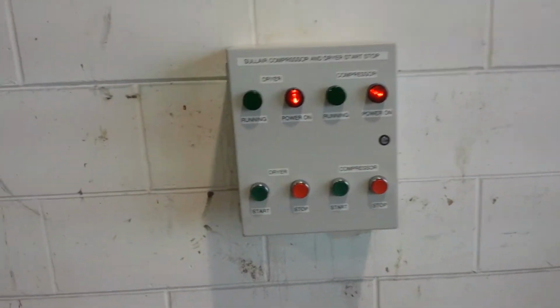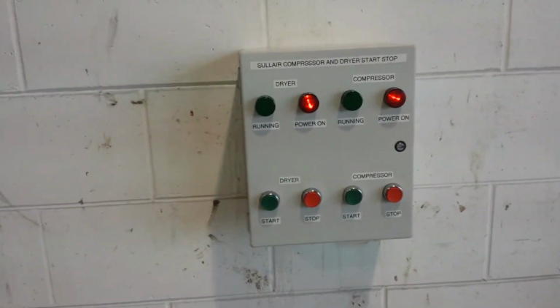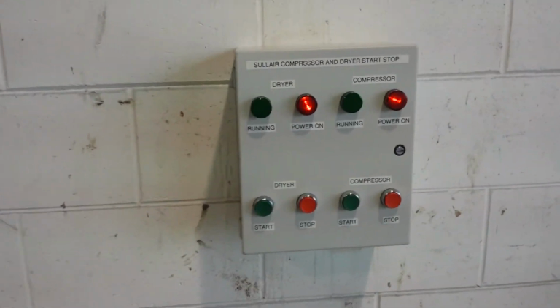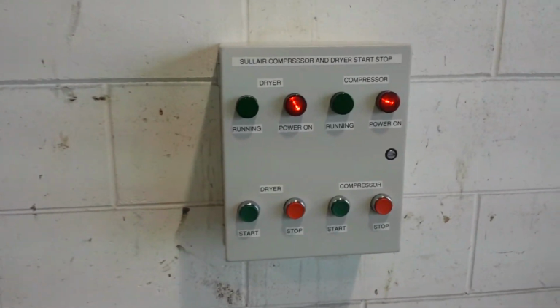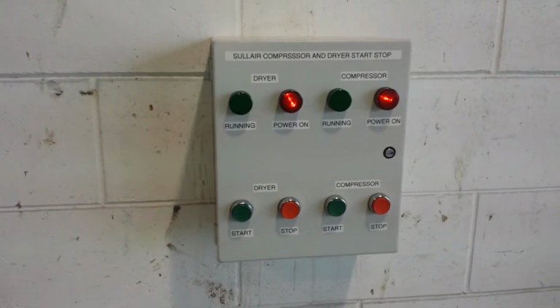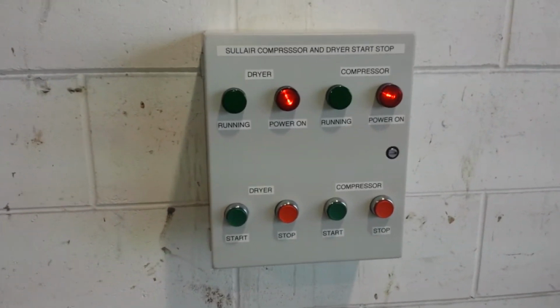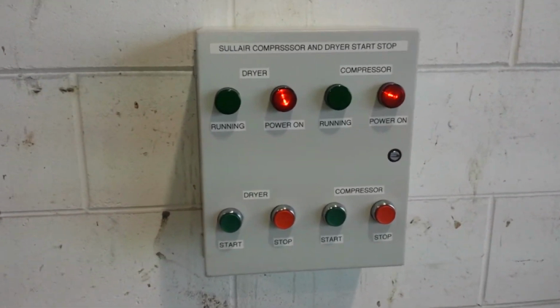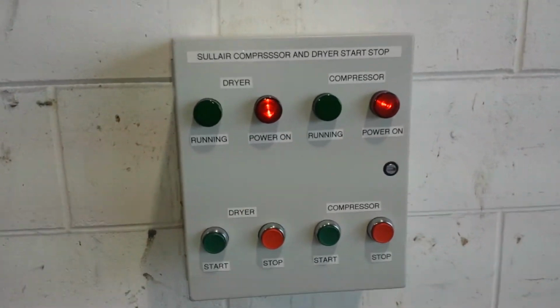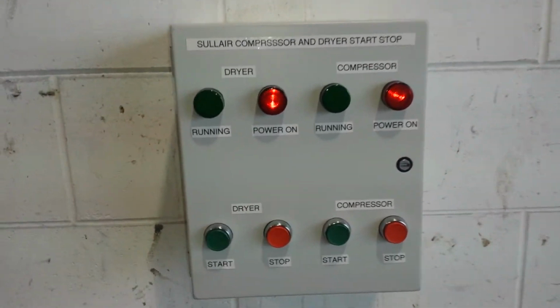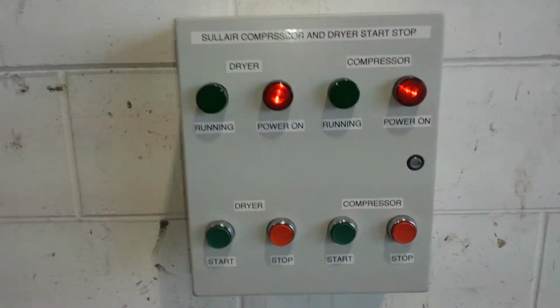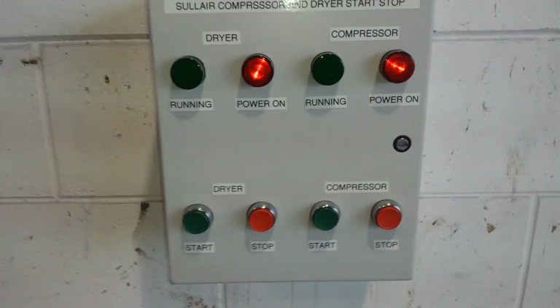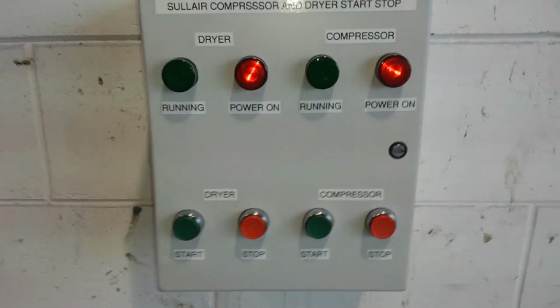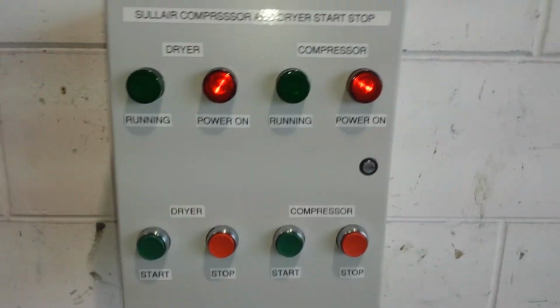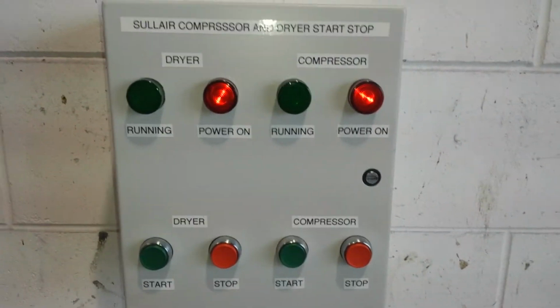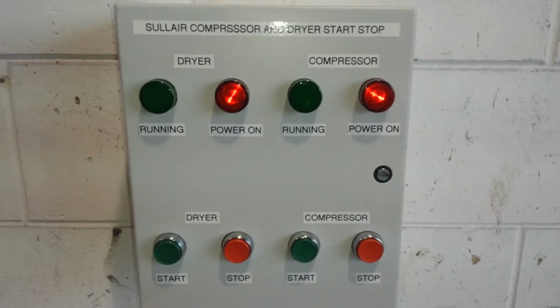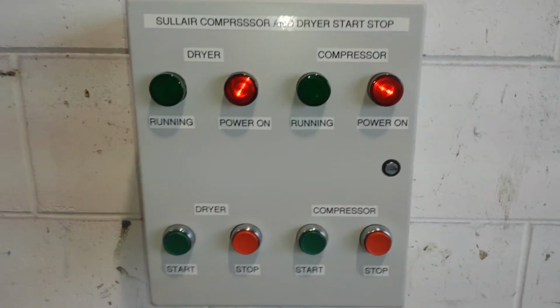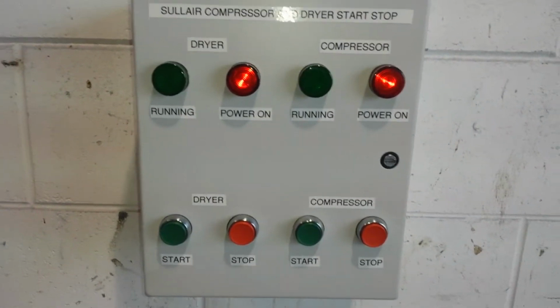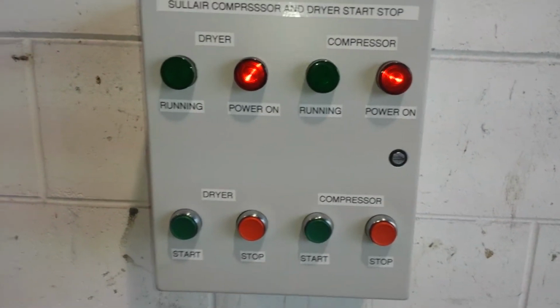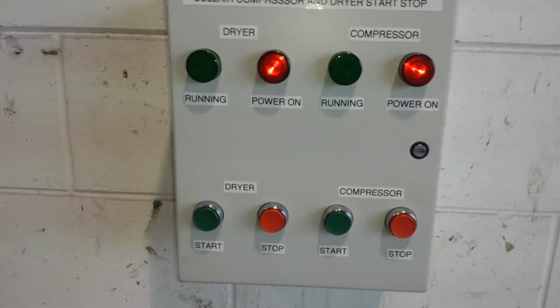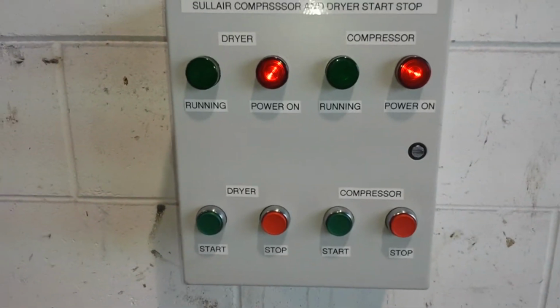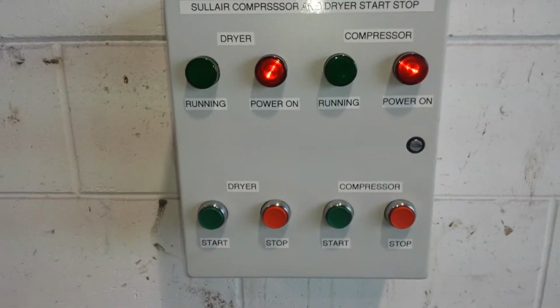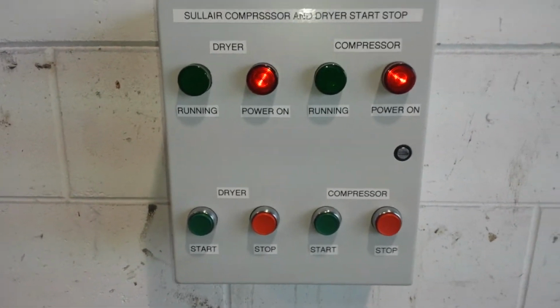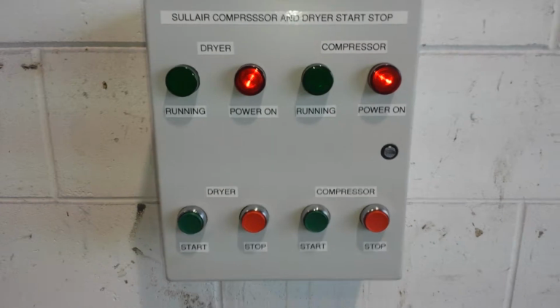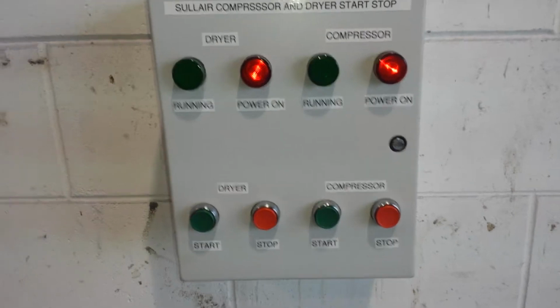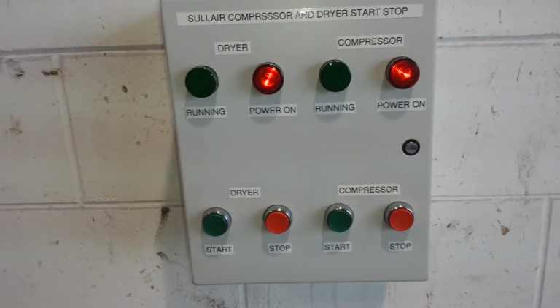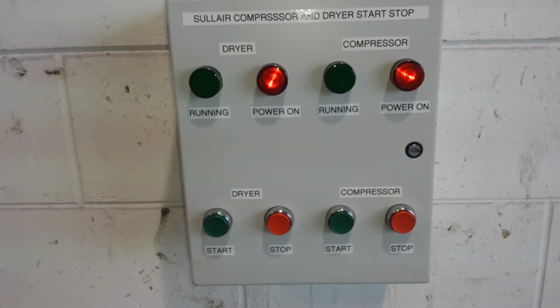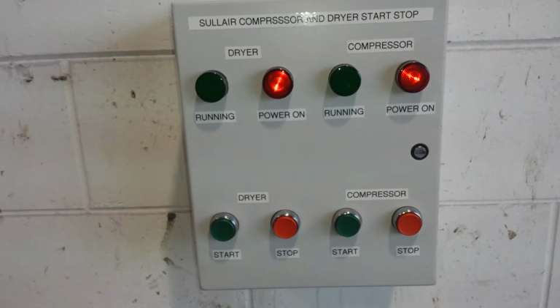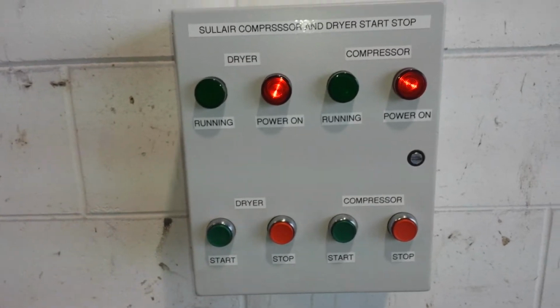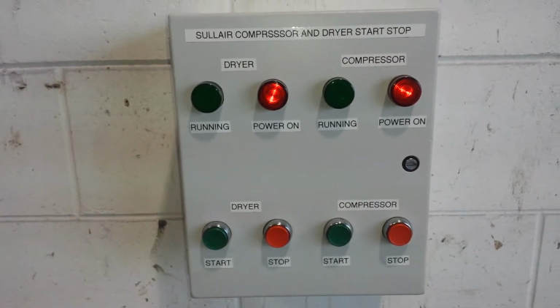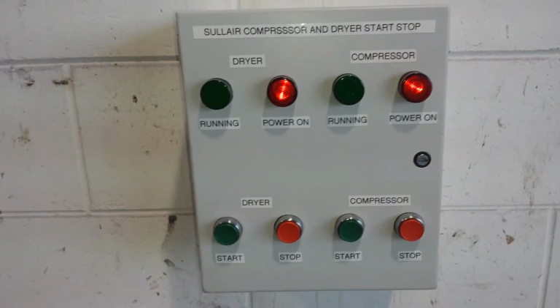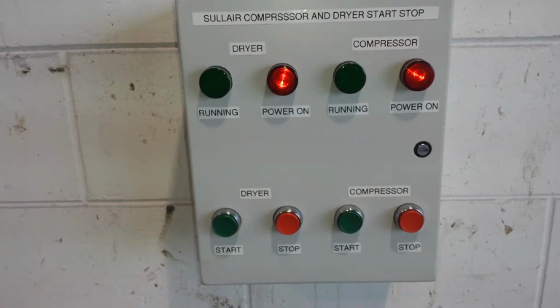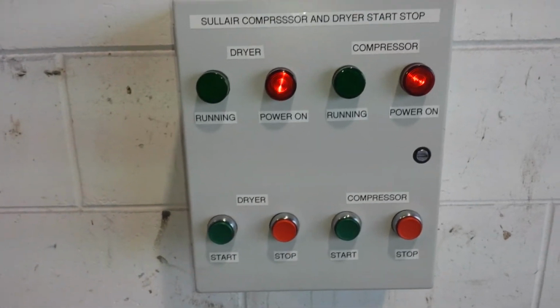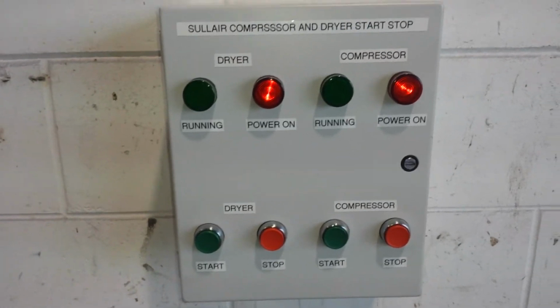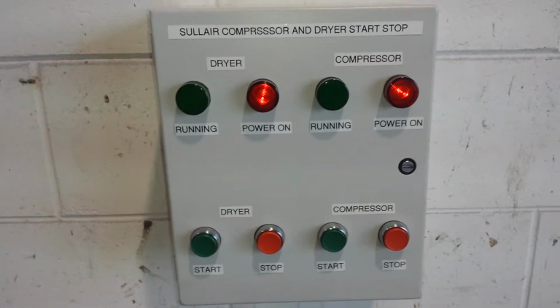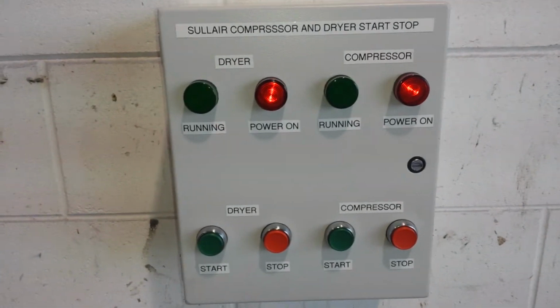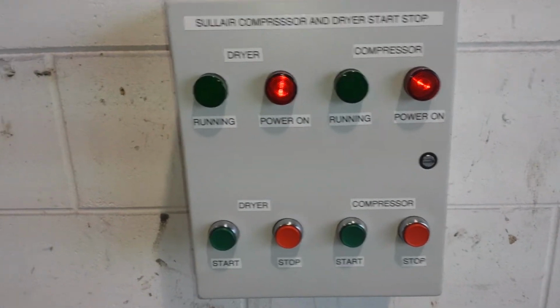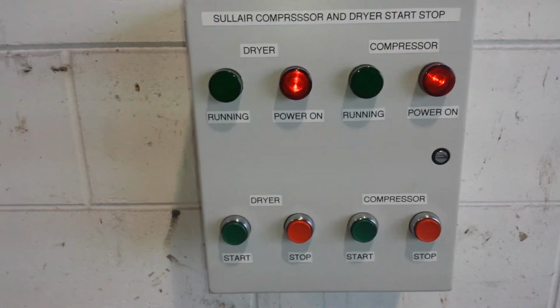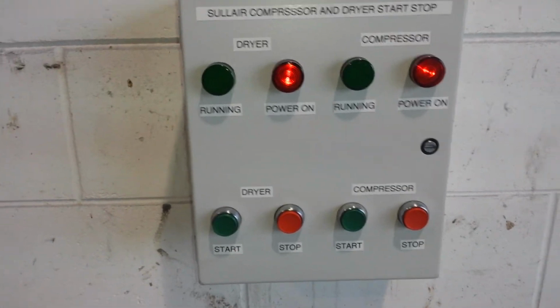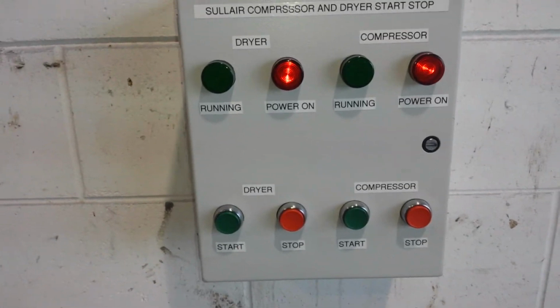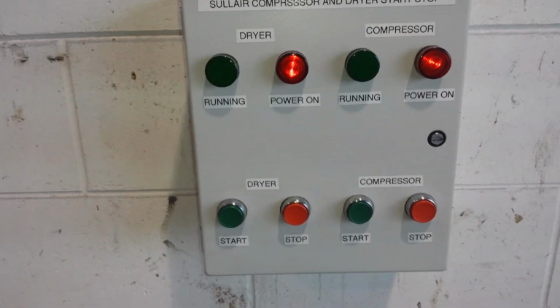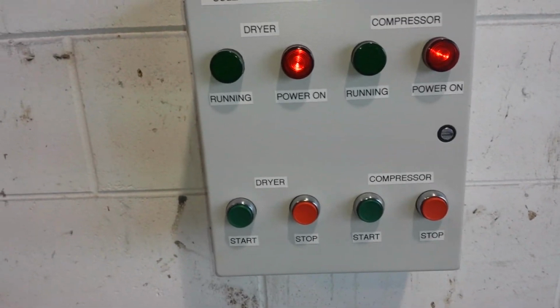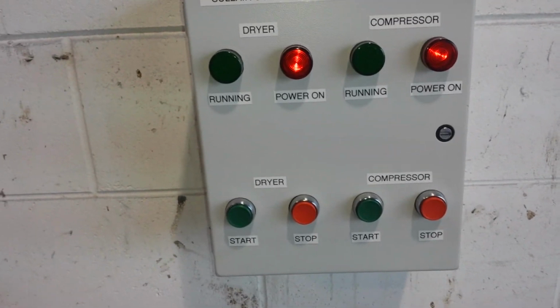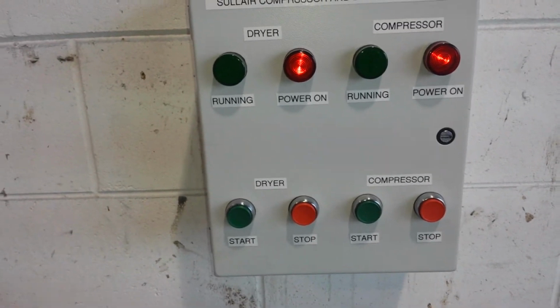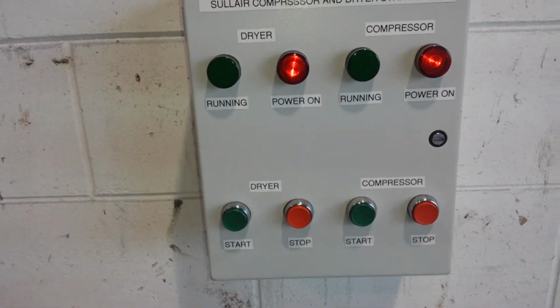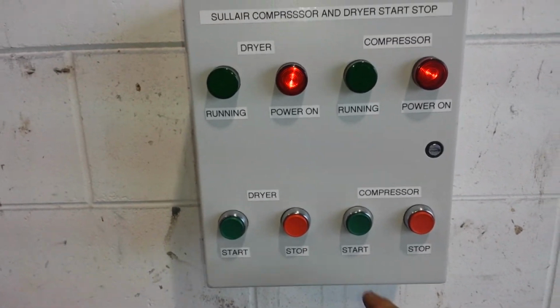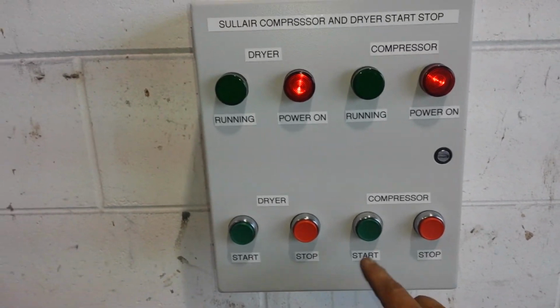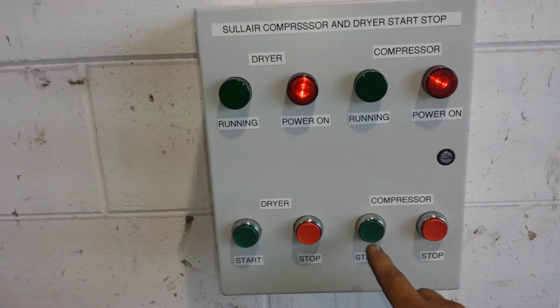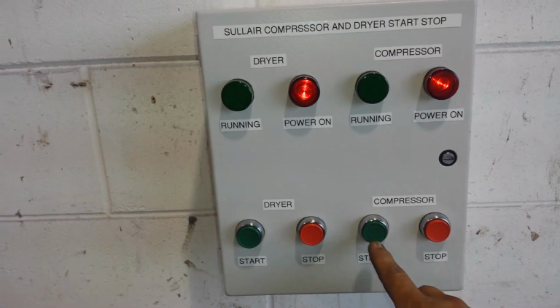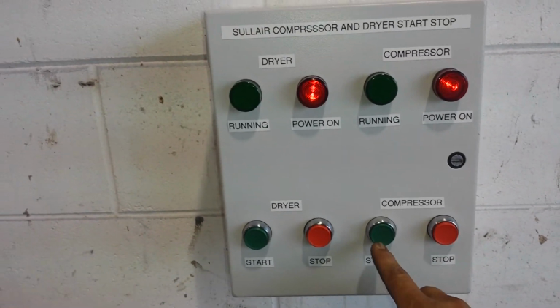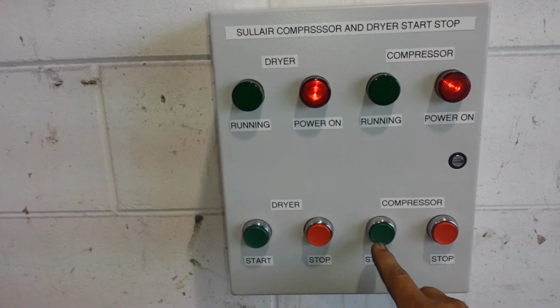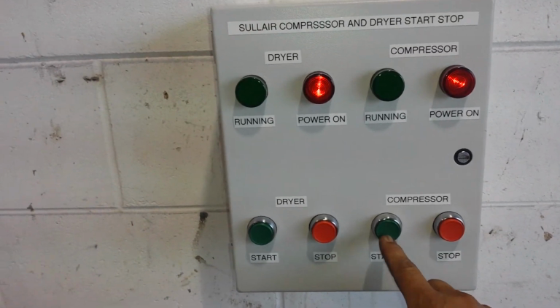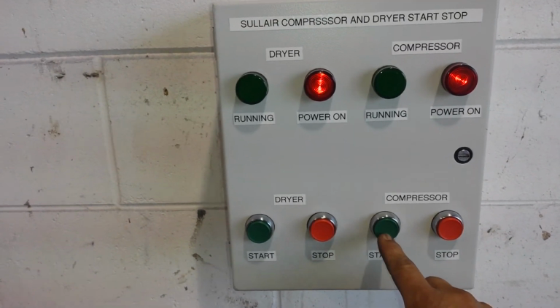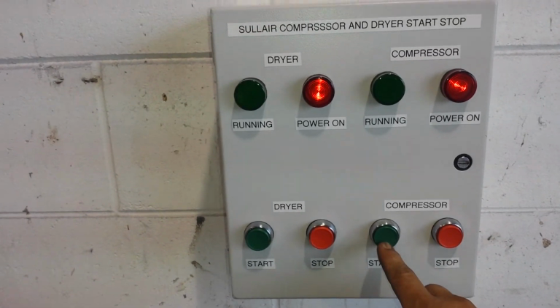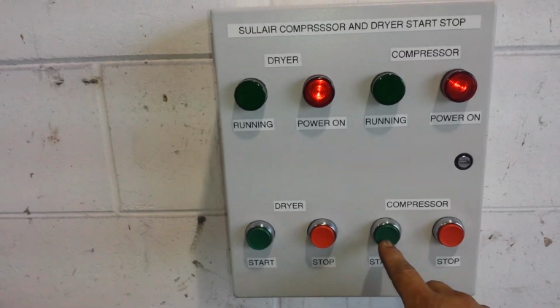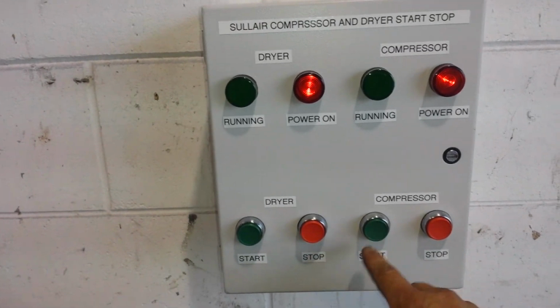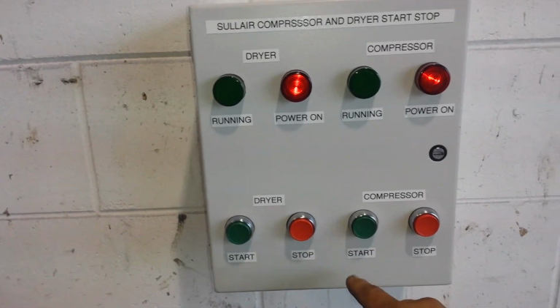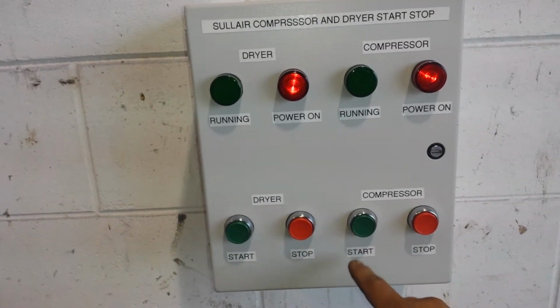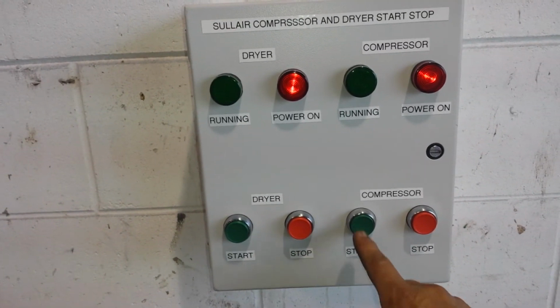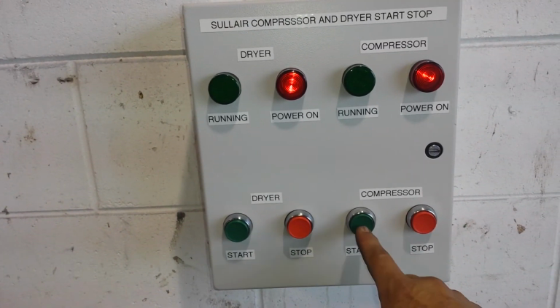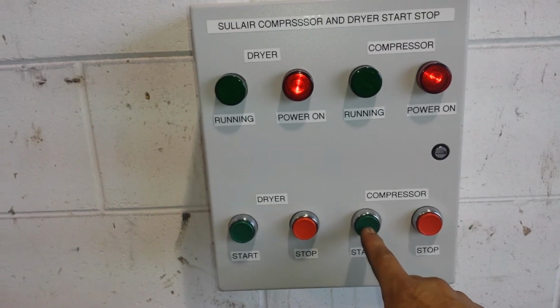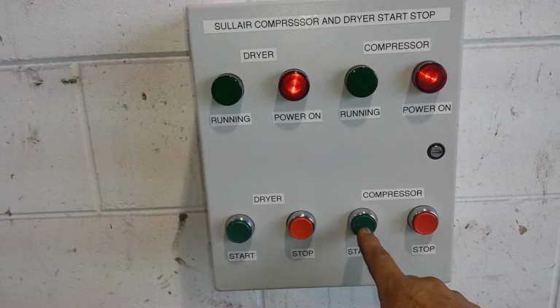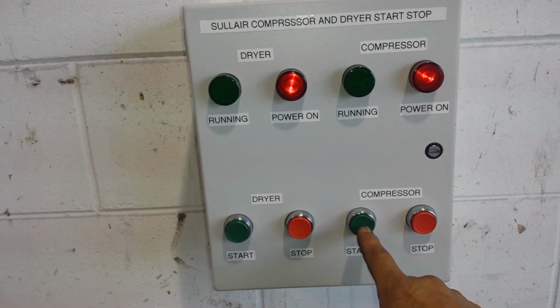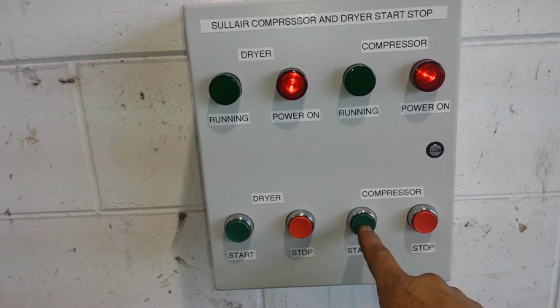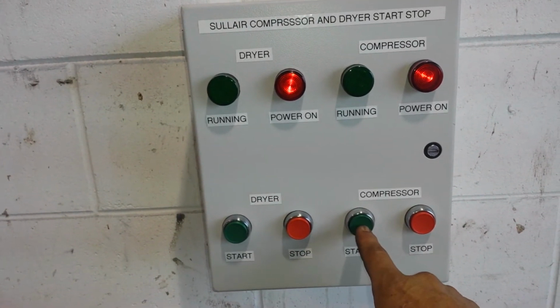Right here I put in a low-pressure switch so it won't start up under a load. I don't know if it's blown down enough or not.